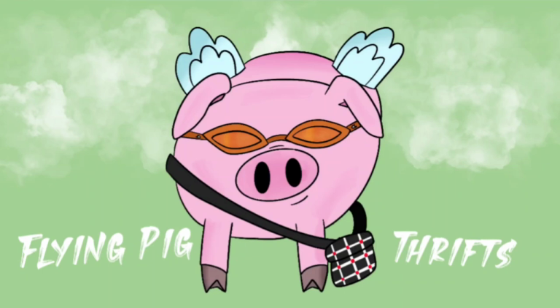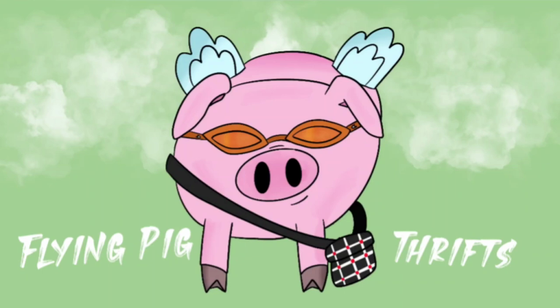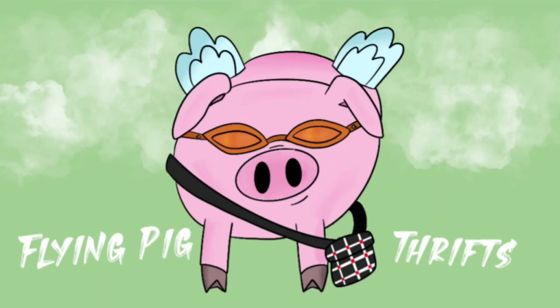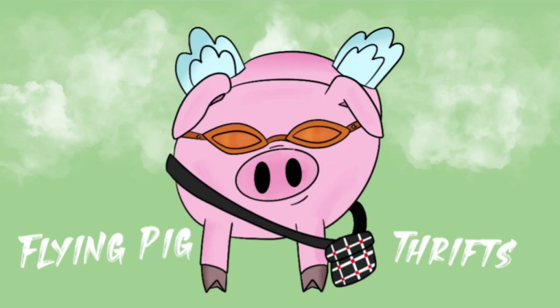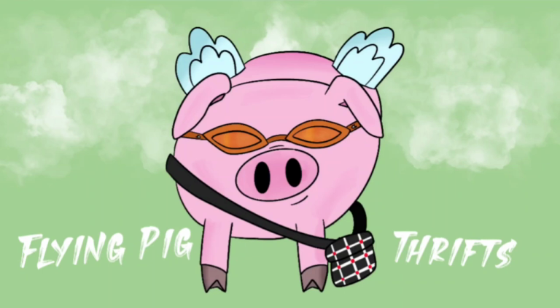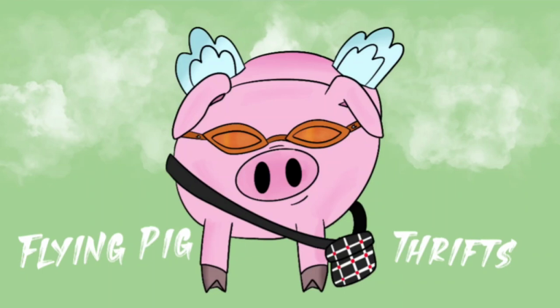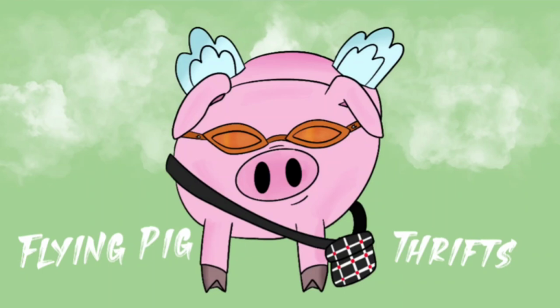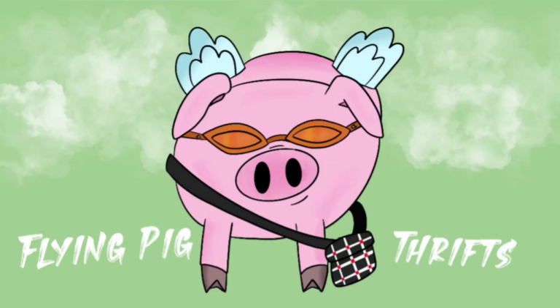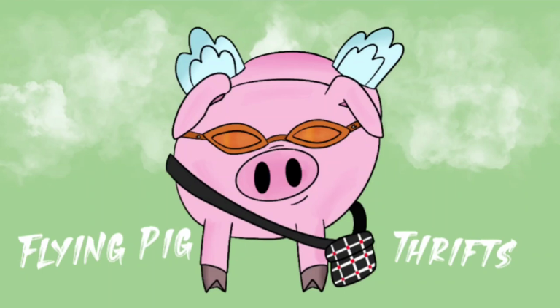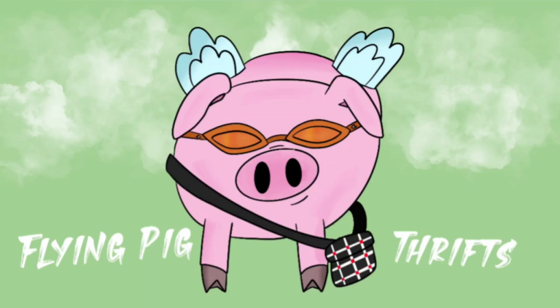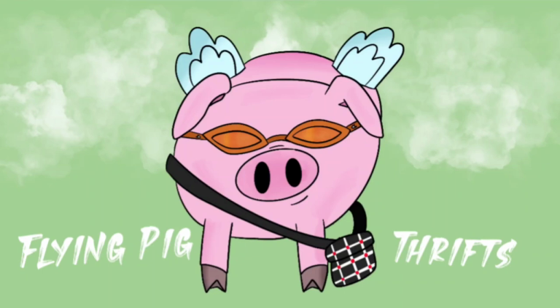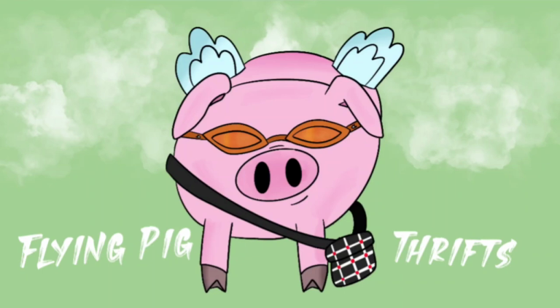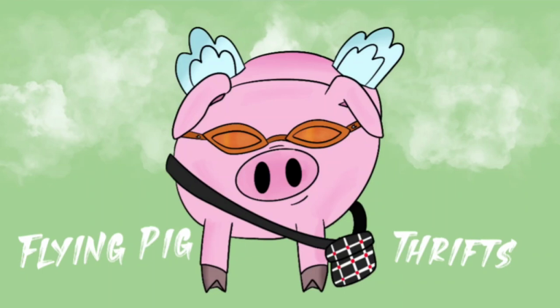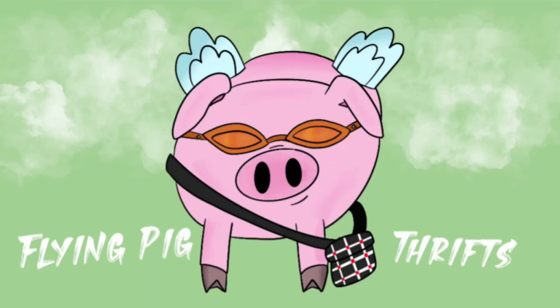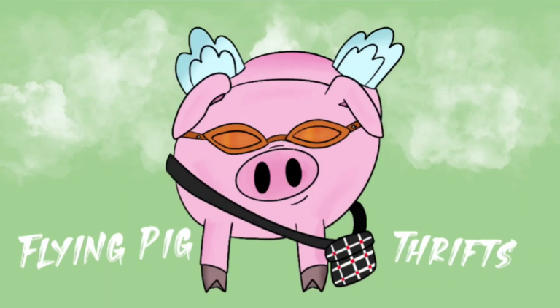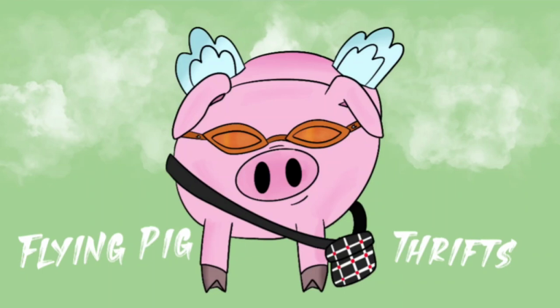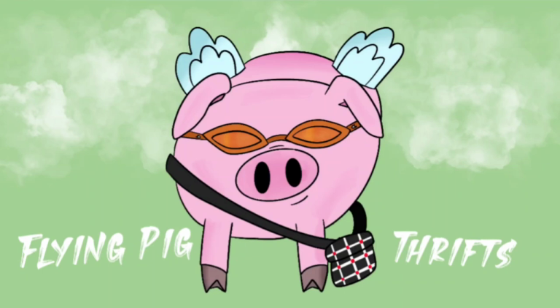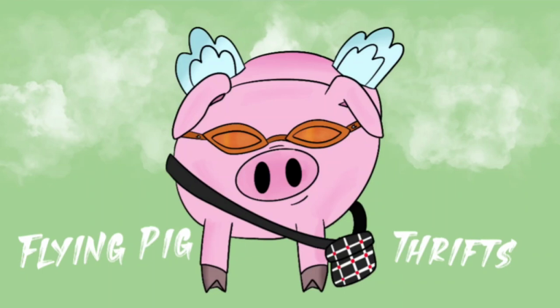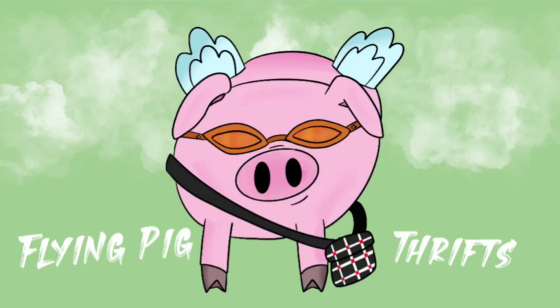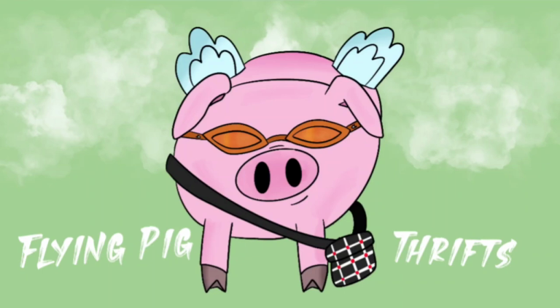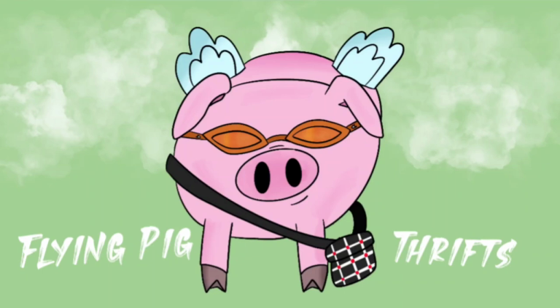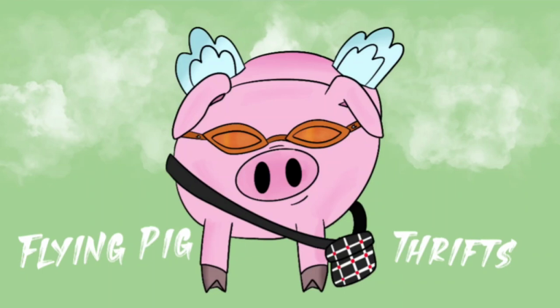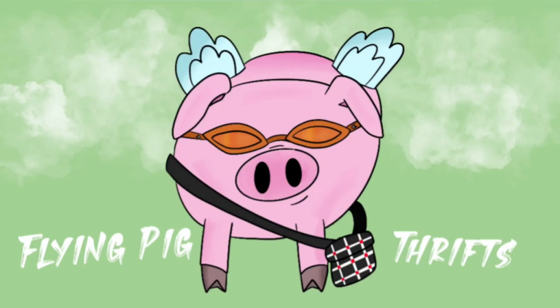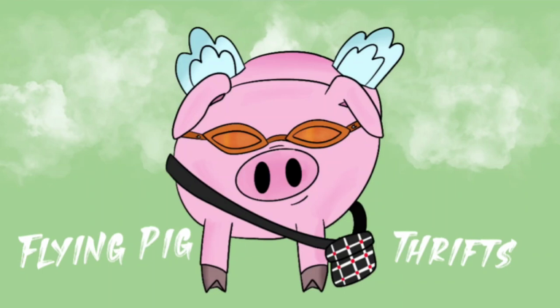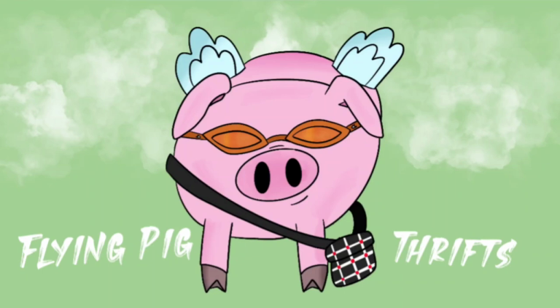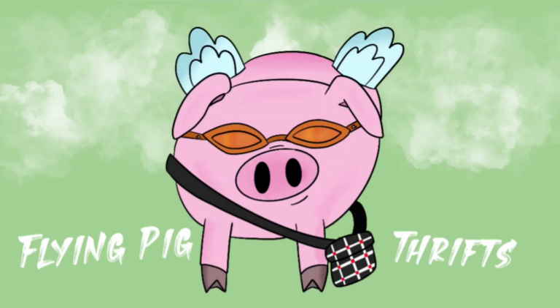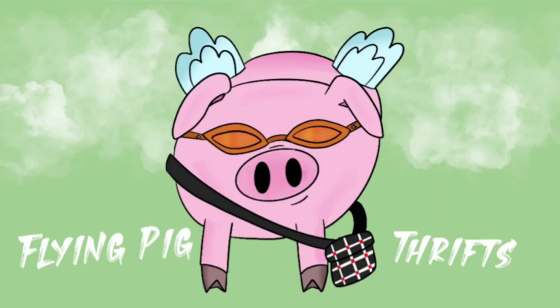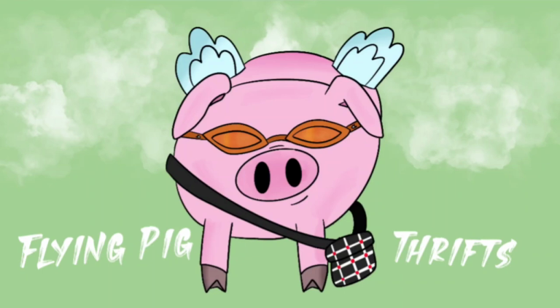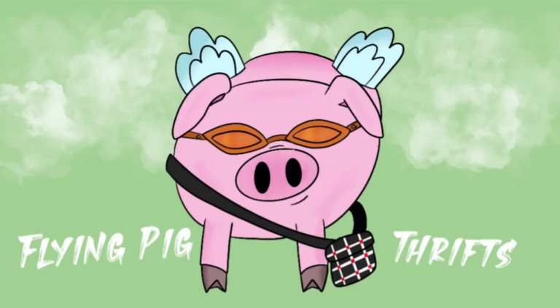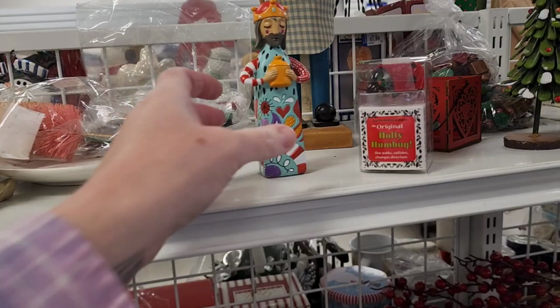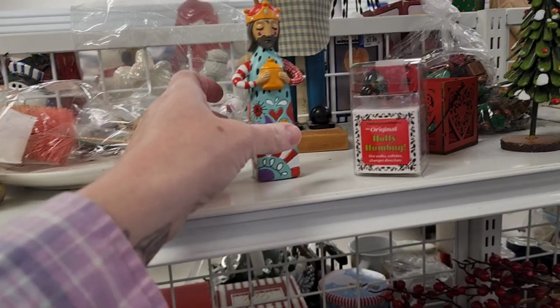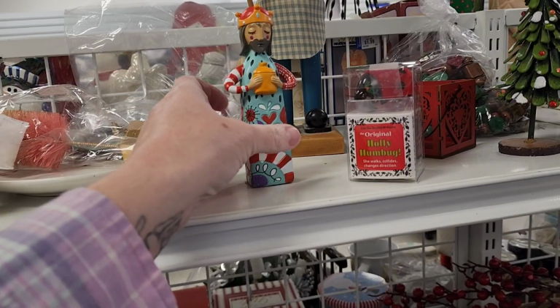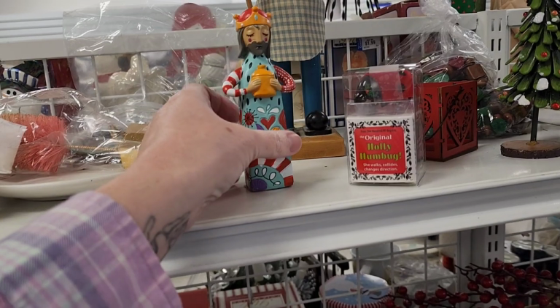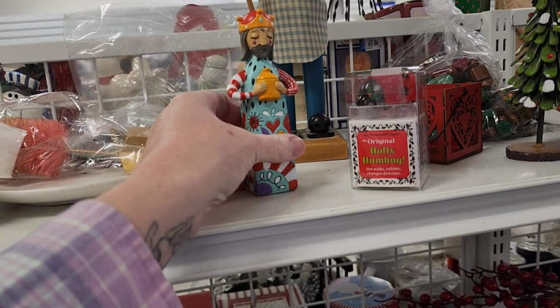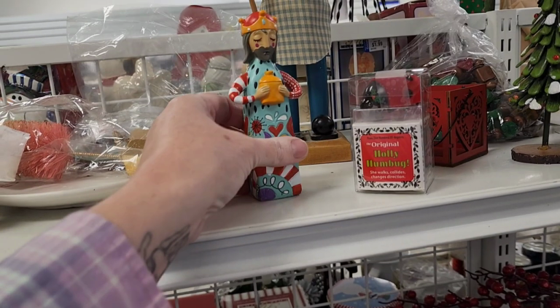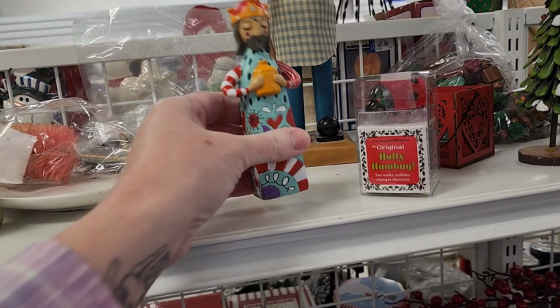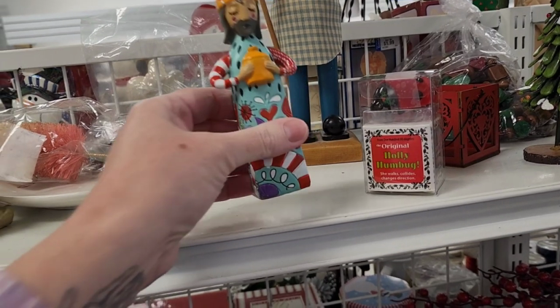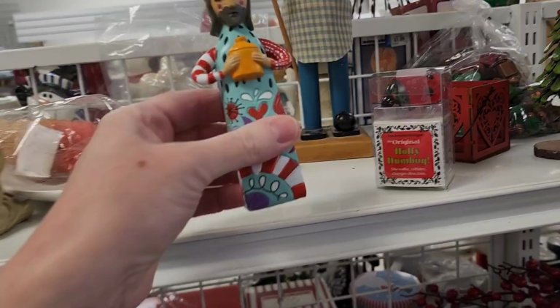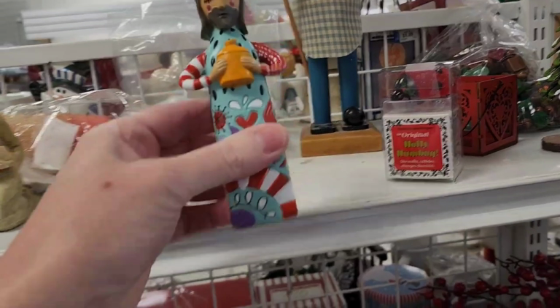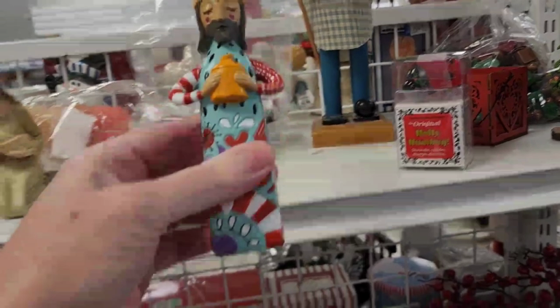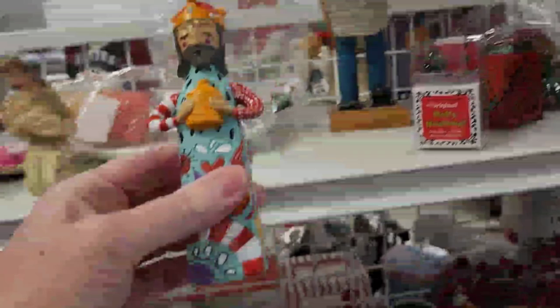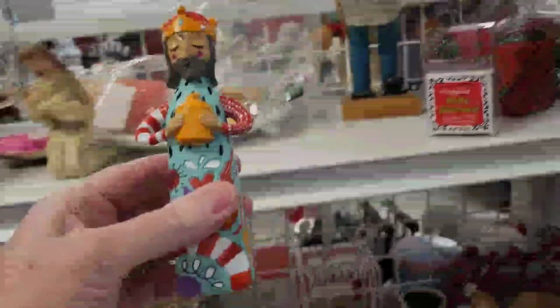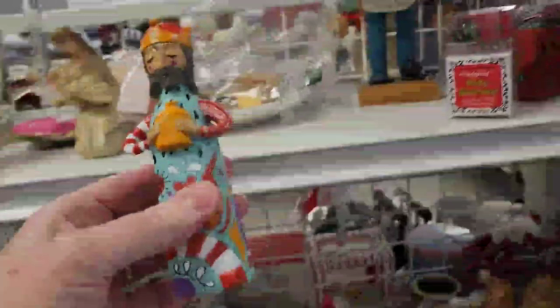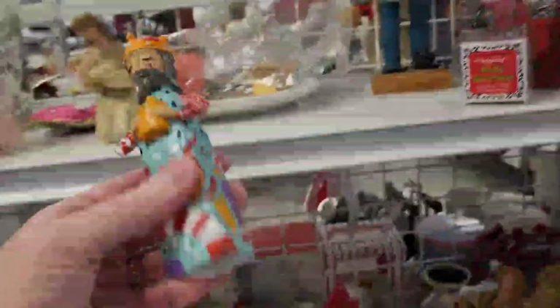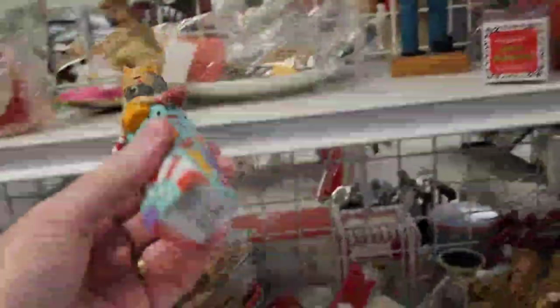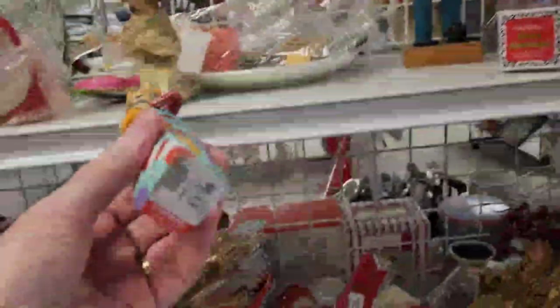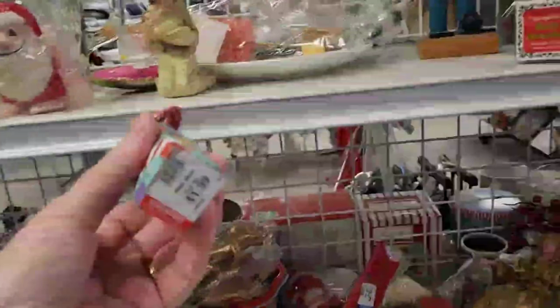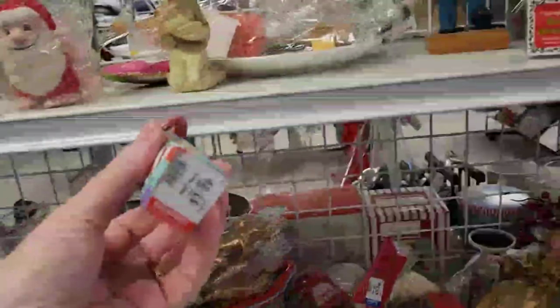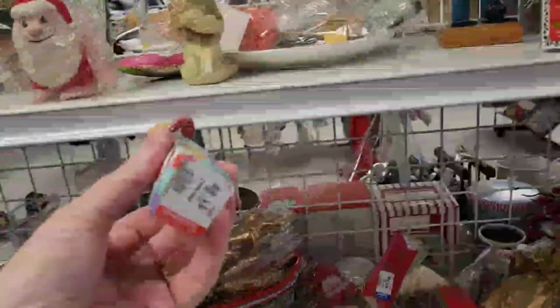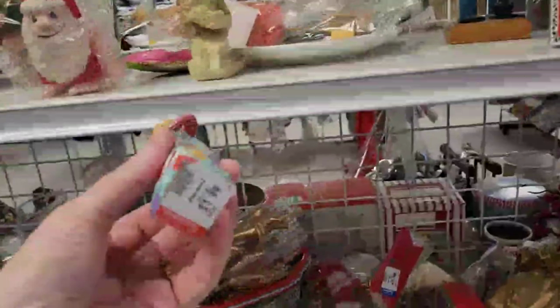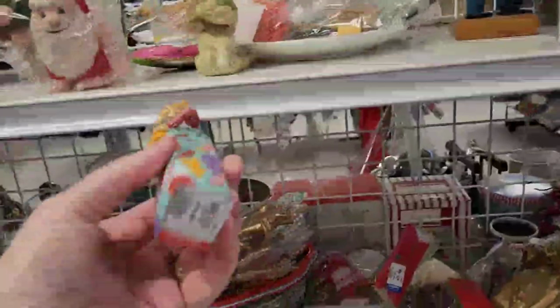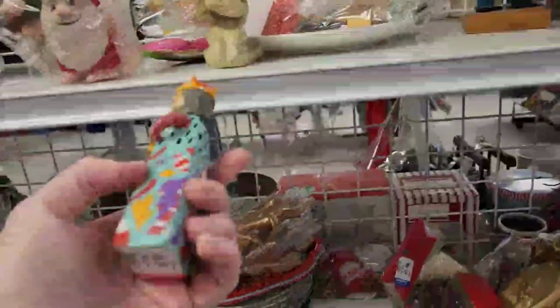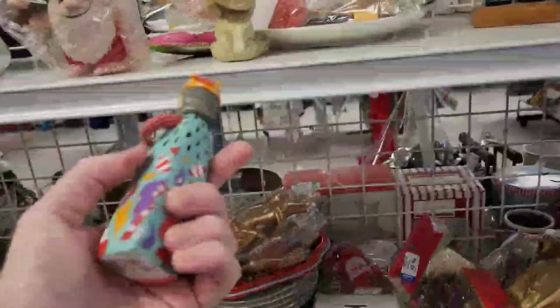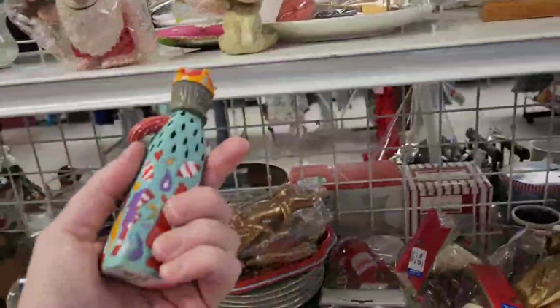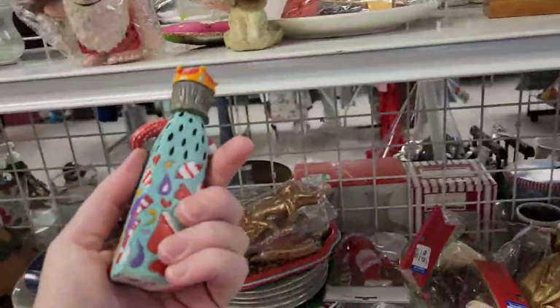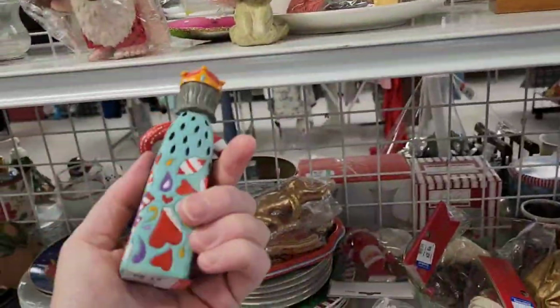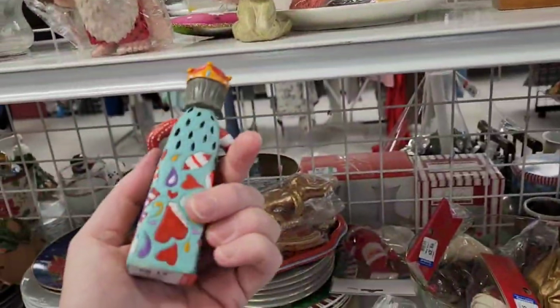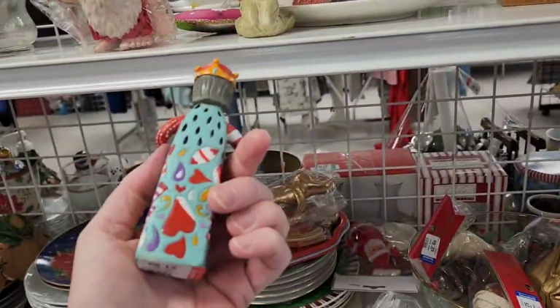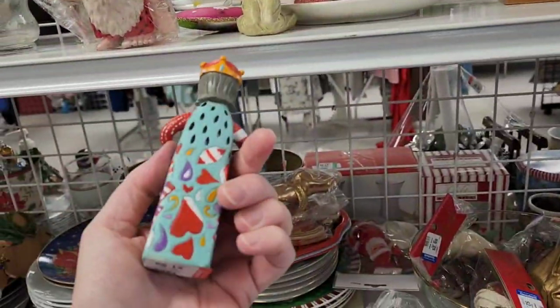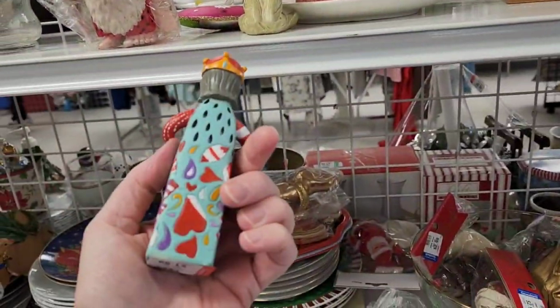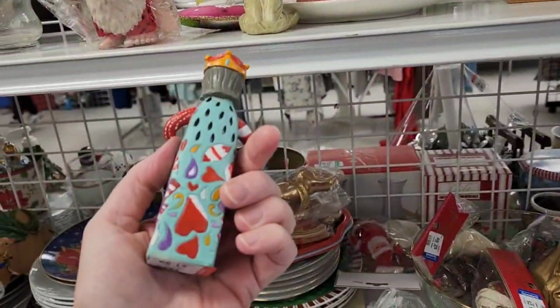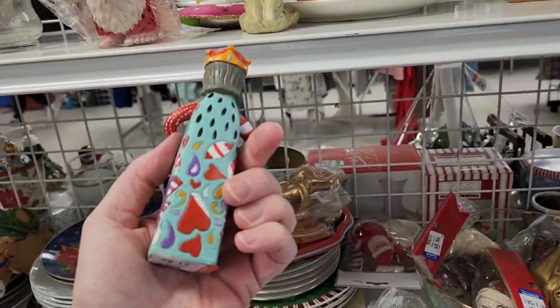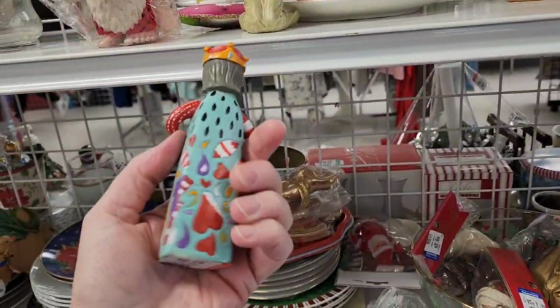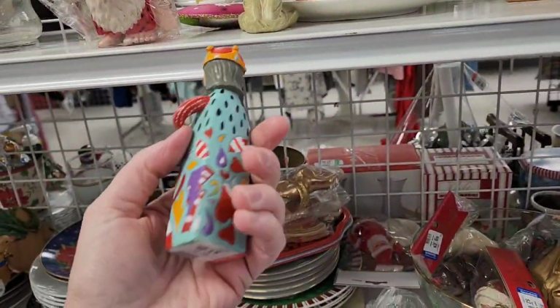Hi there, you are going to join me on a trip to Goodwill. This was an interesting trip. I found some really interesting things.